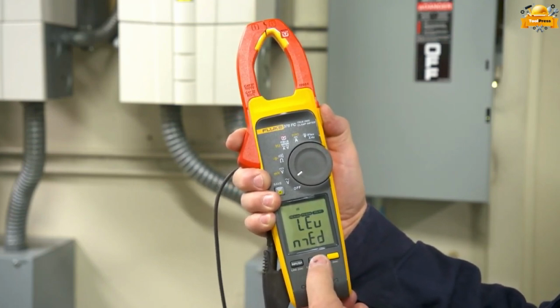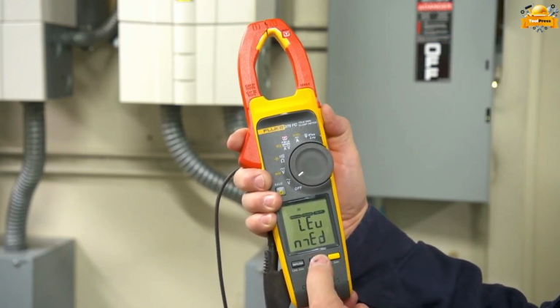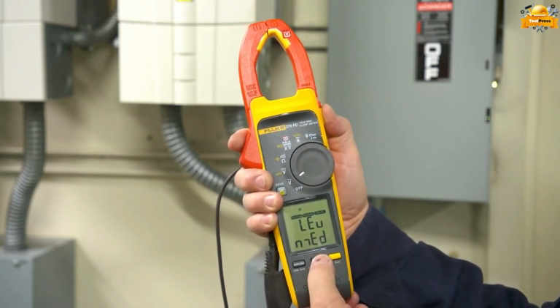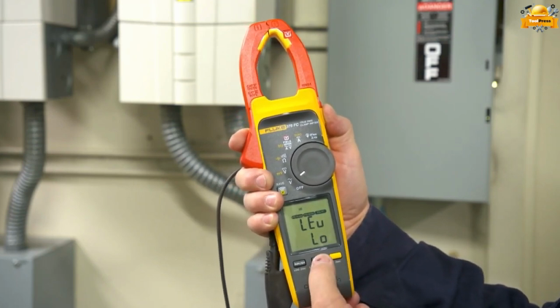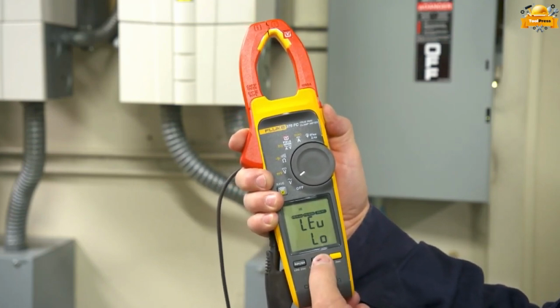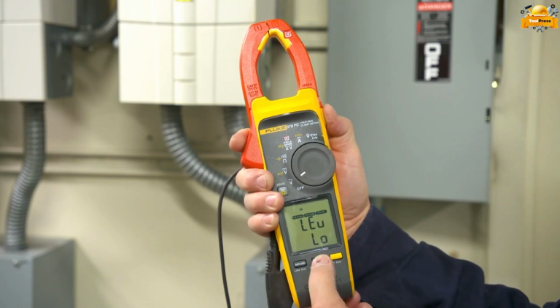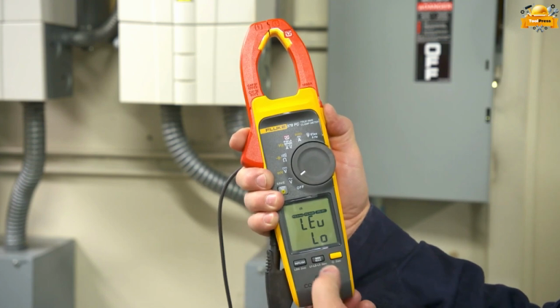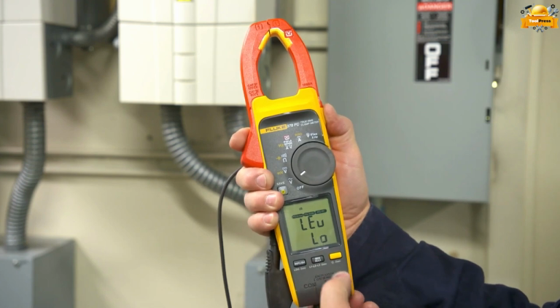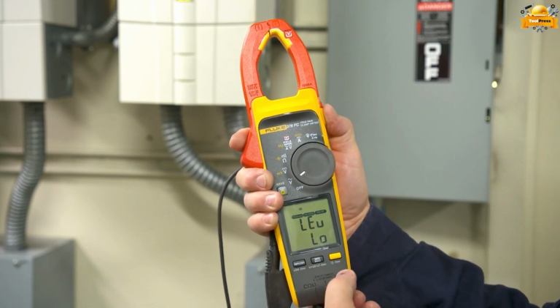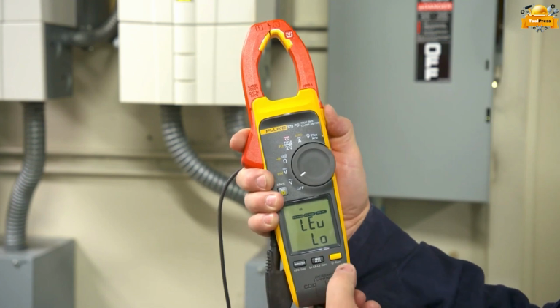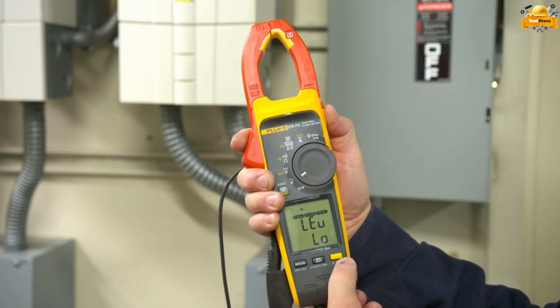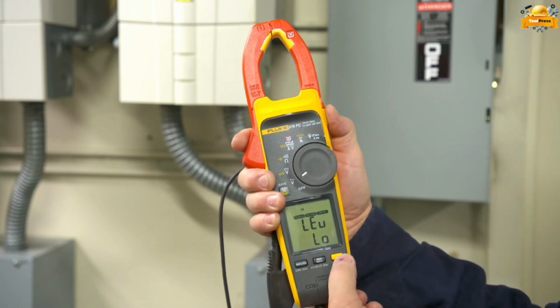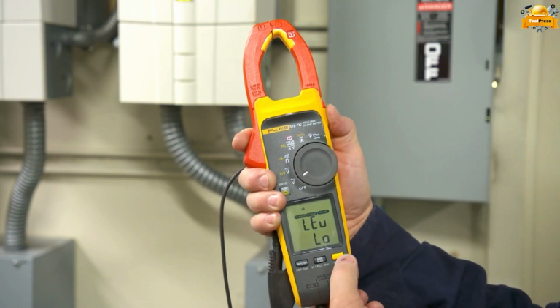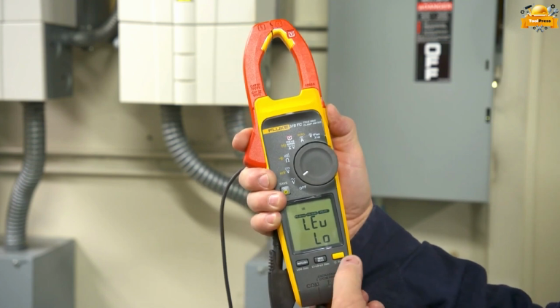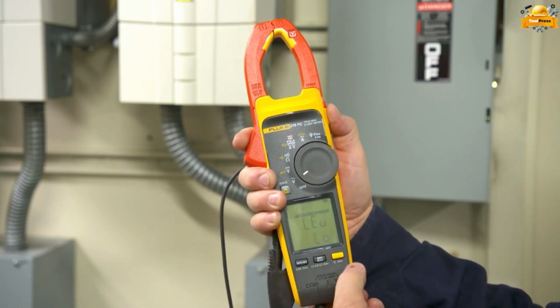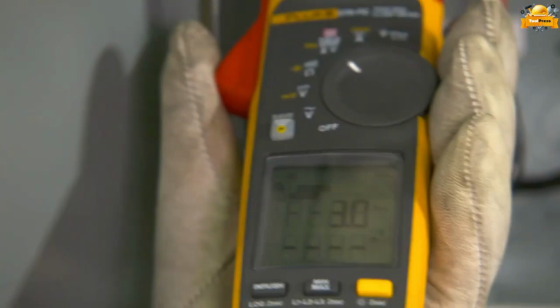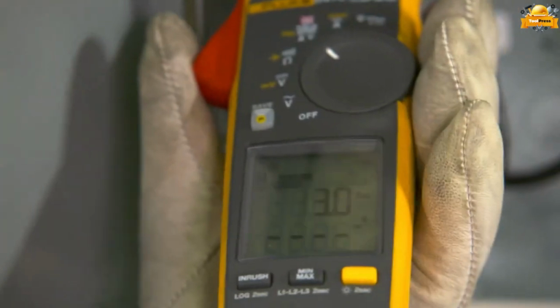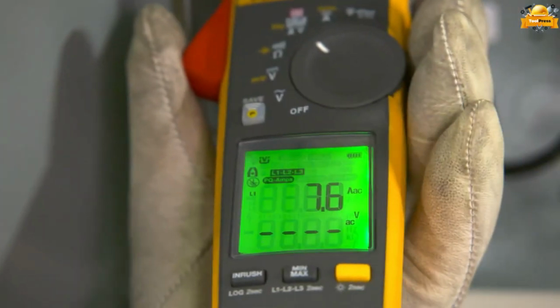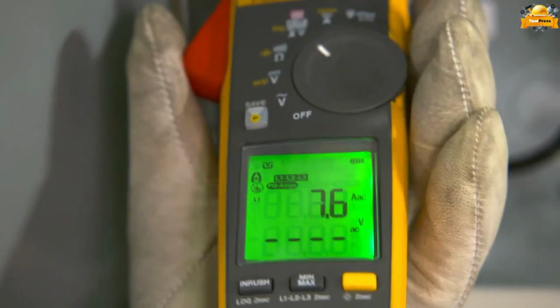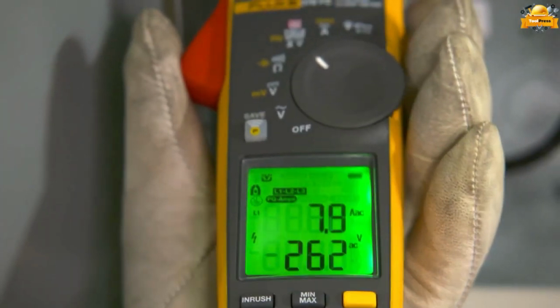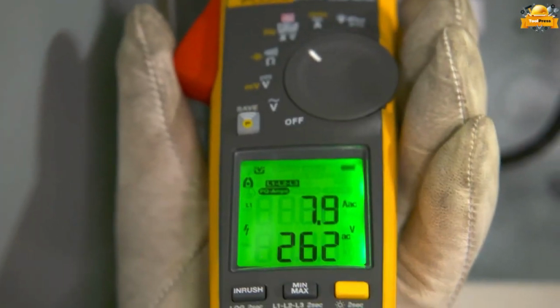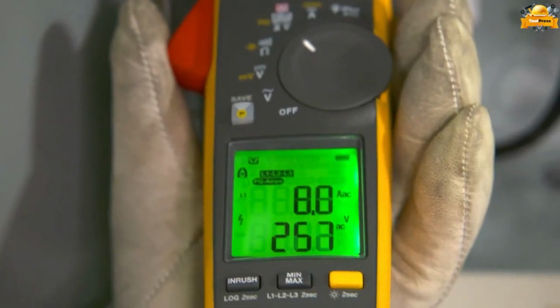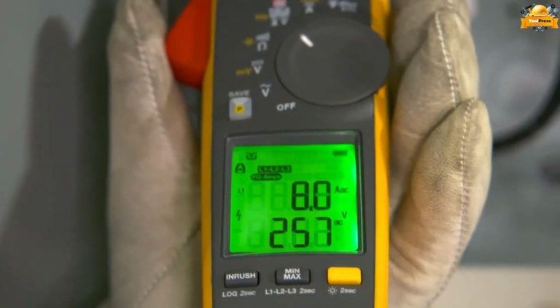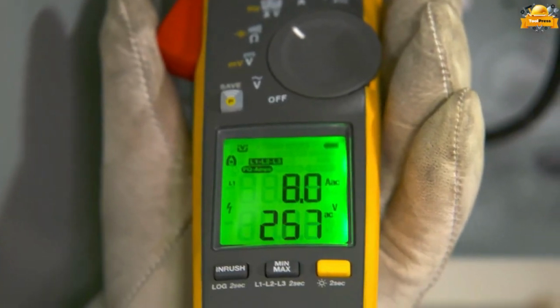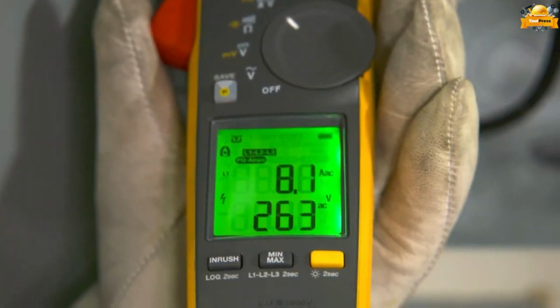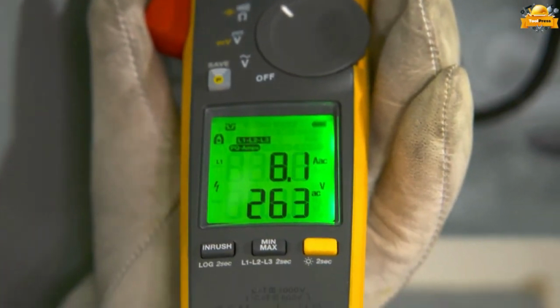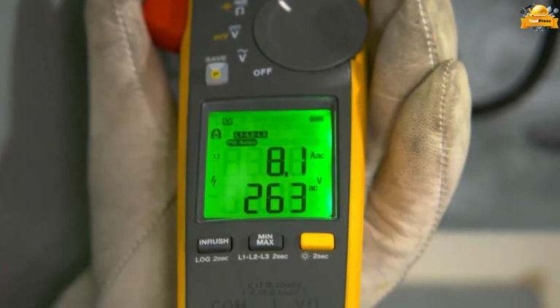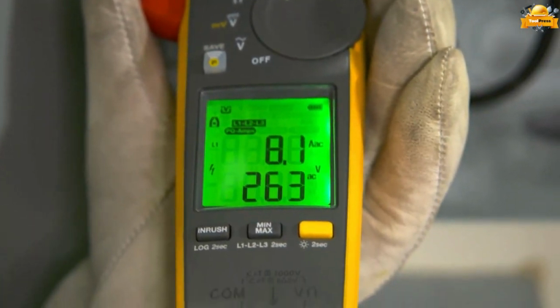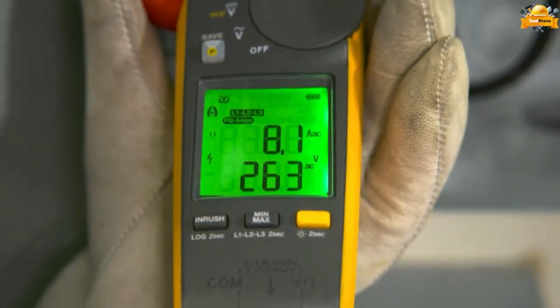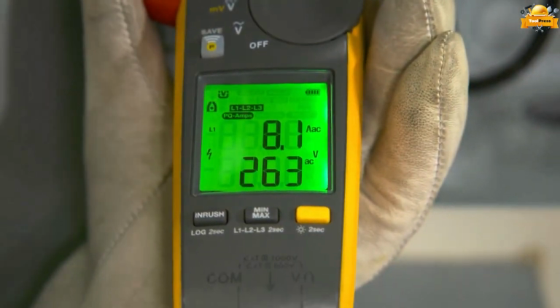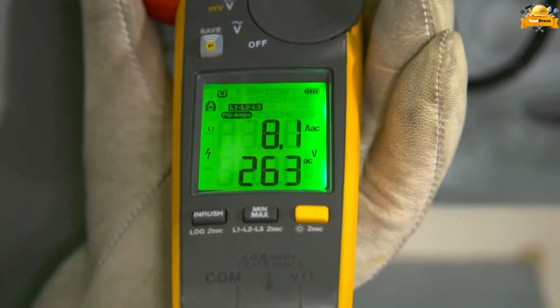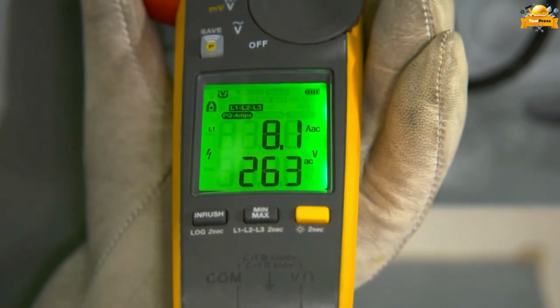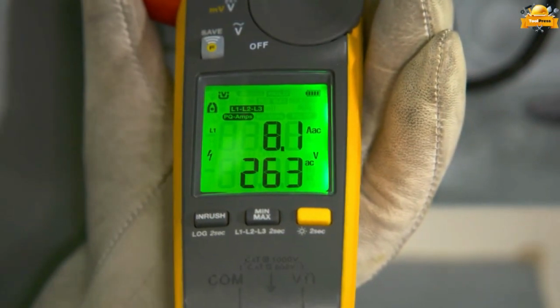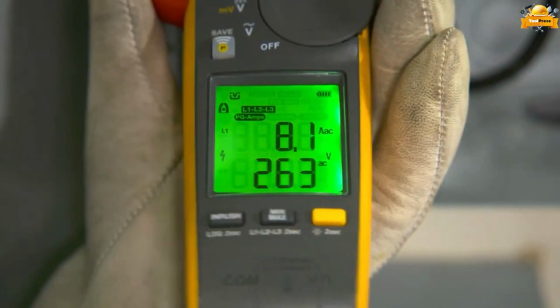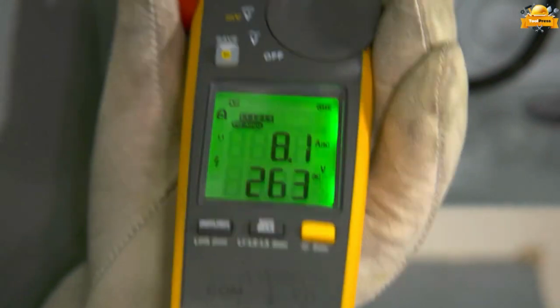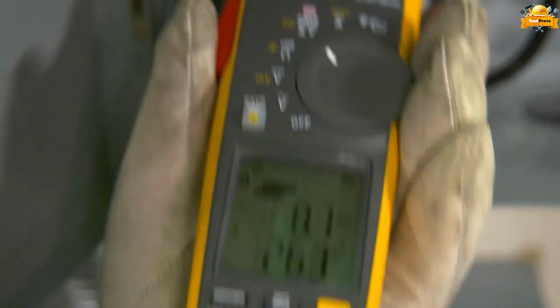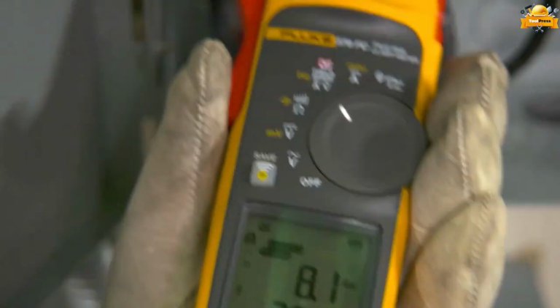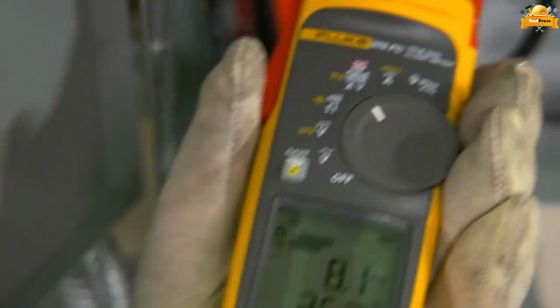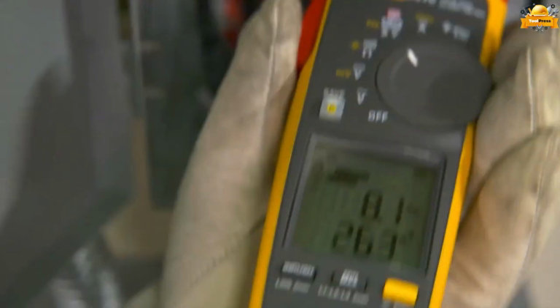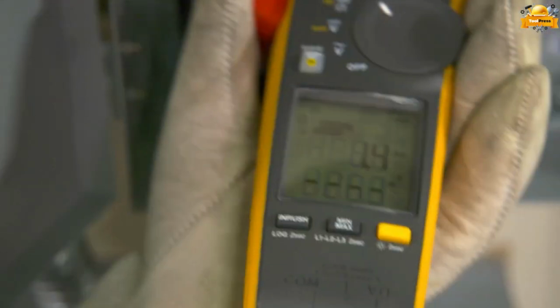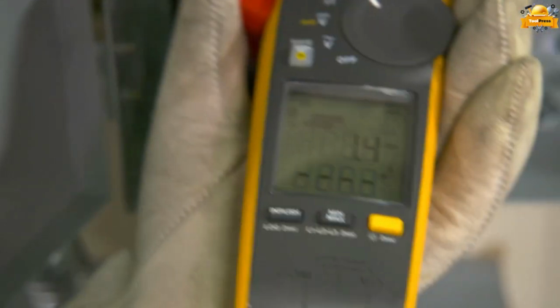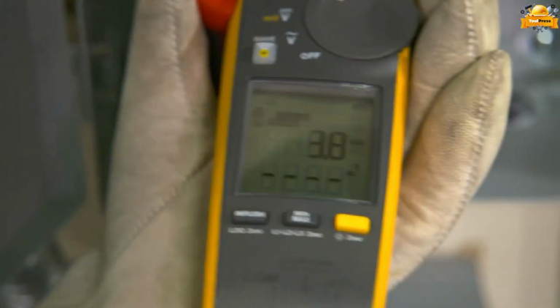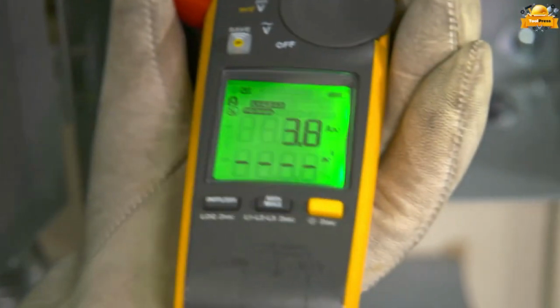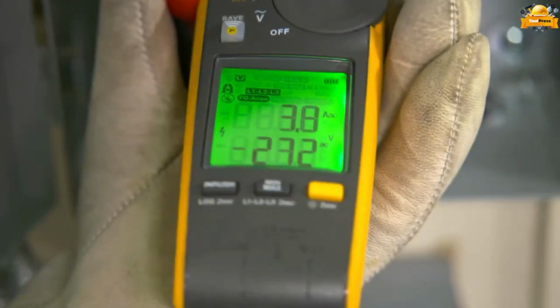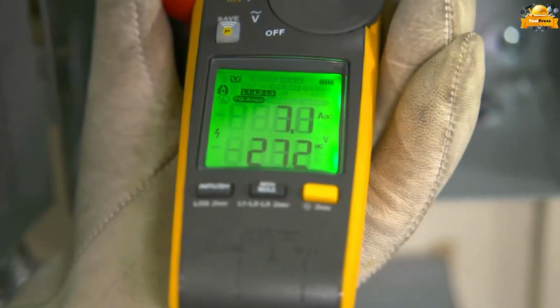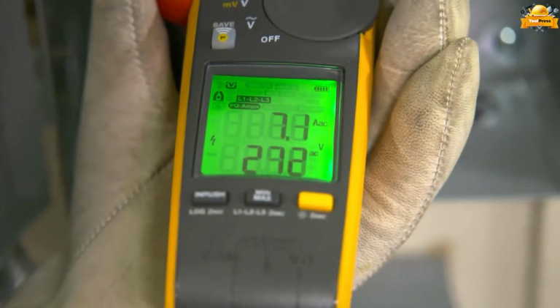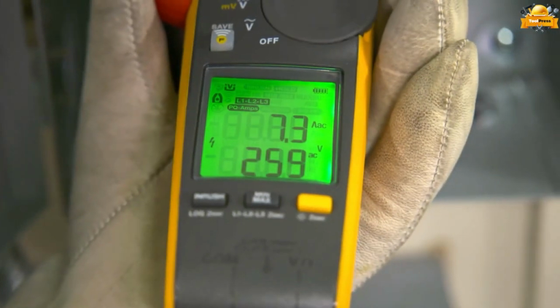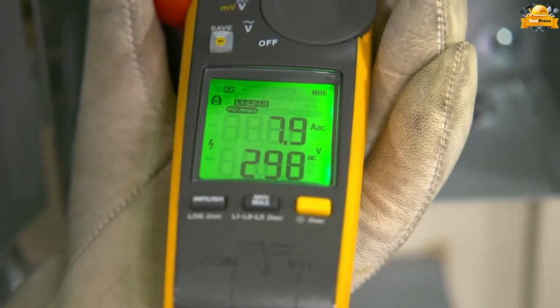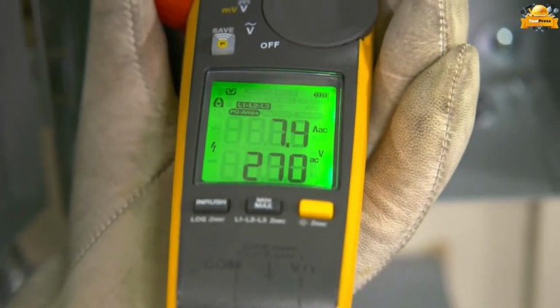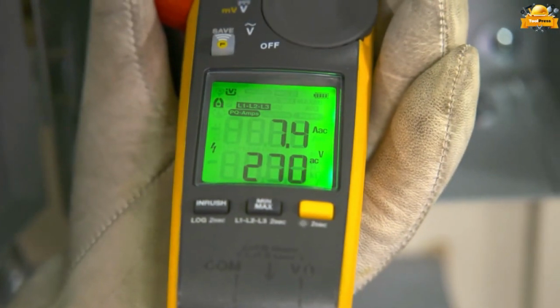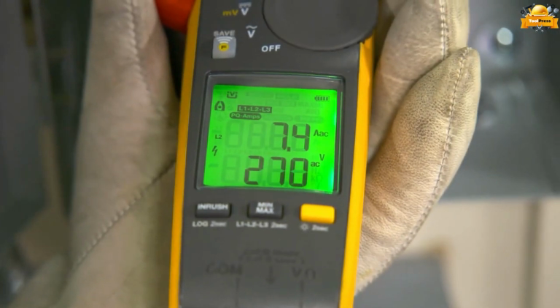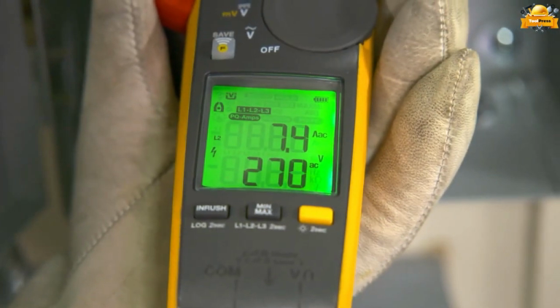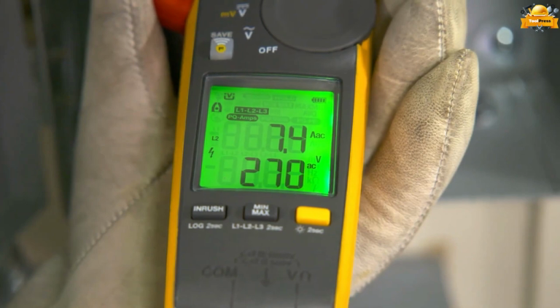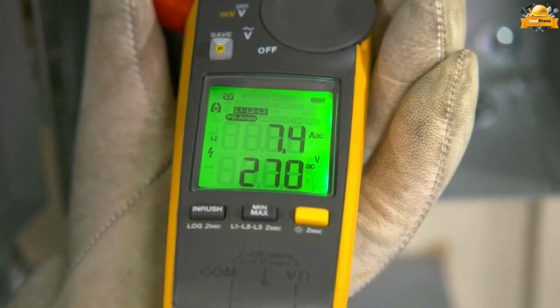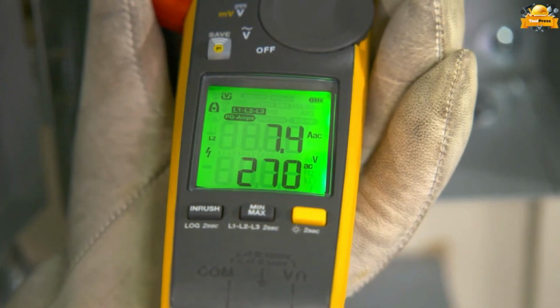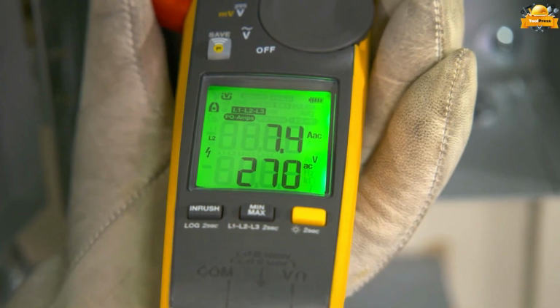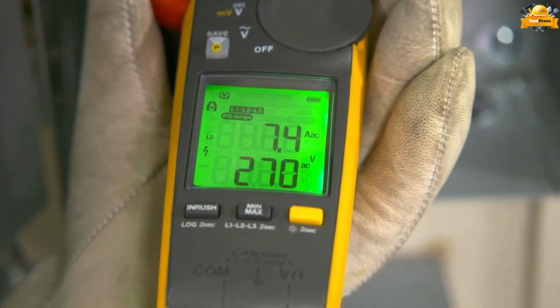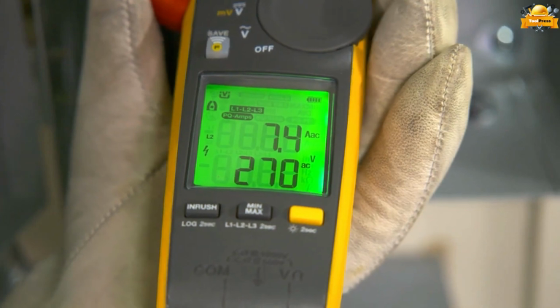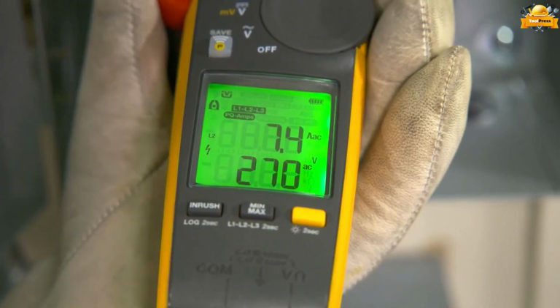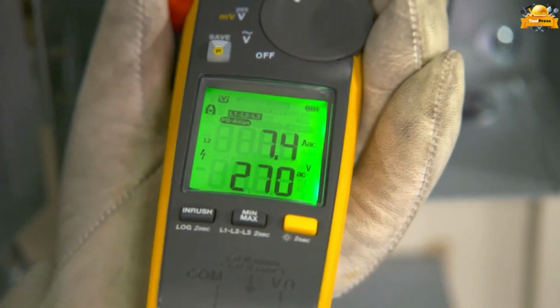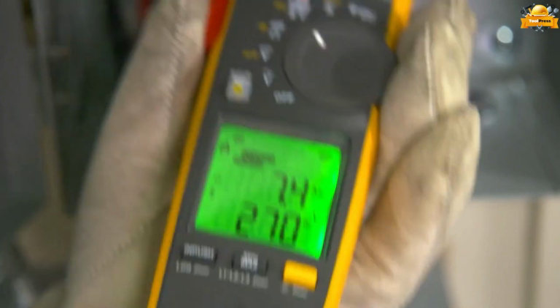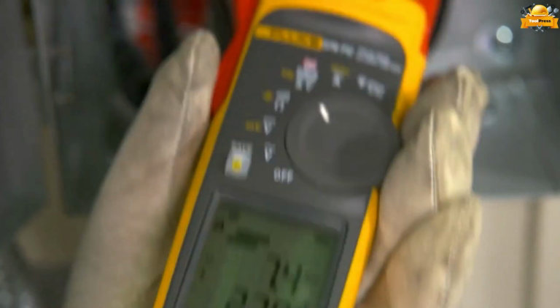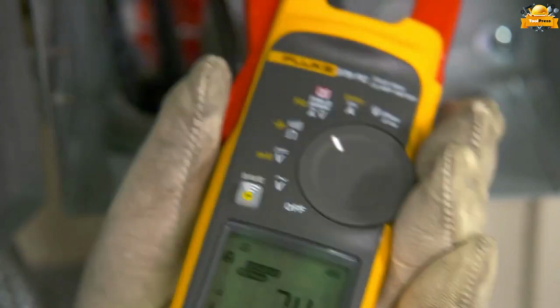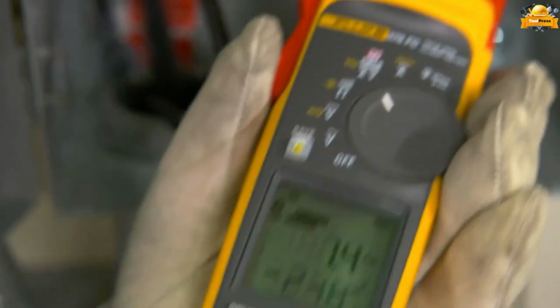Simplify your work. No more handwritten notes with the Fluke 378 FC clamp meter, ensuring ease and efficiency.